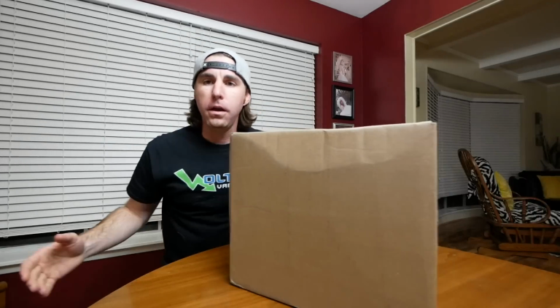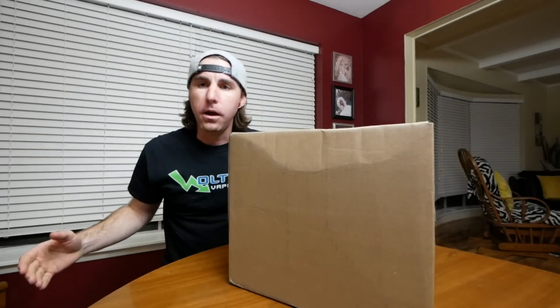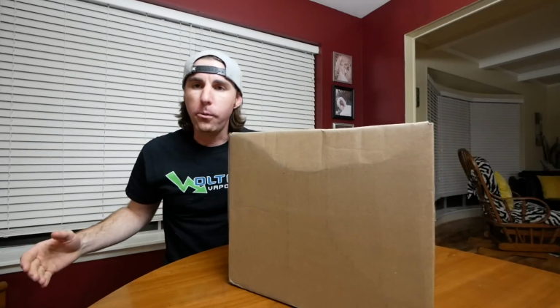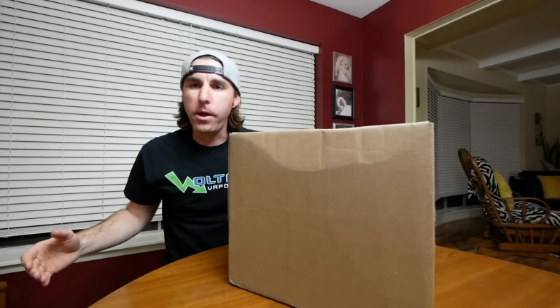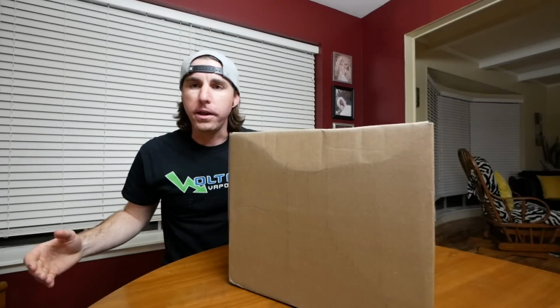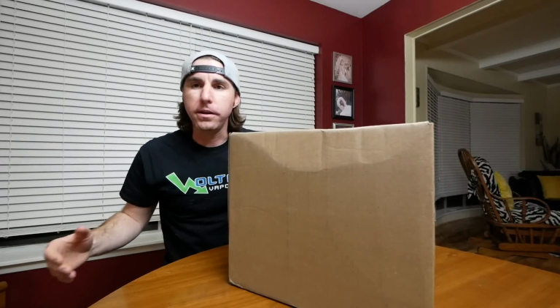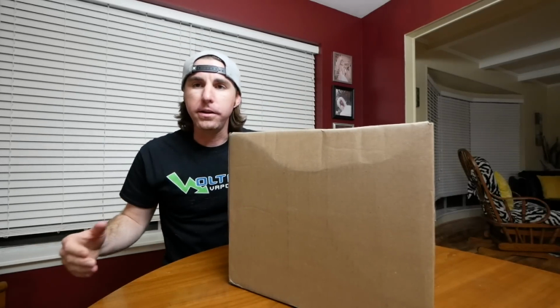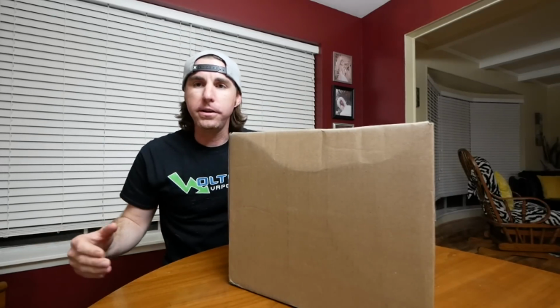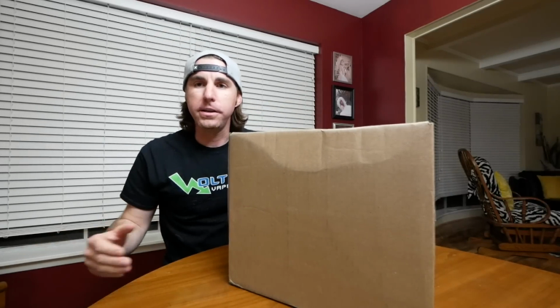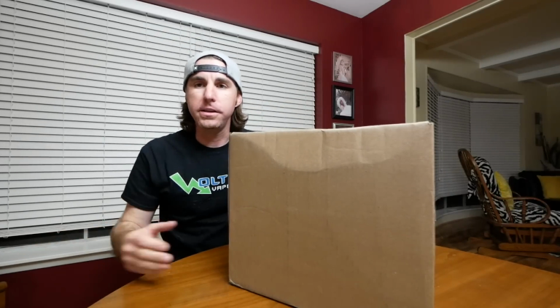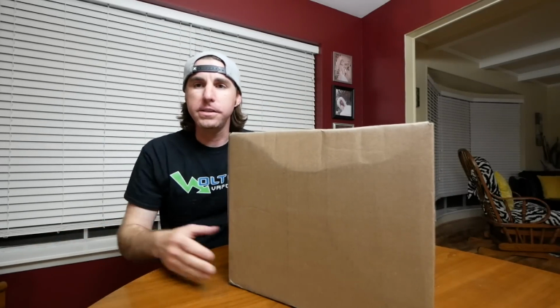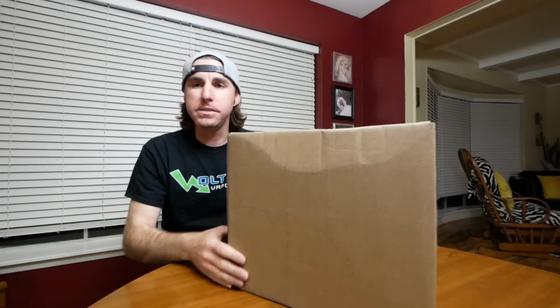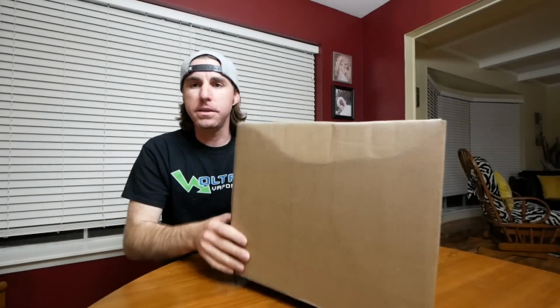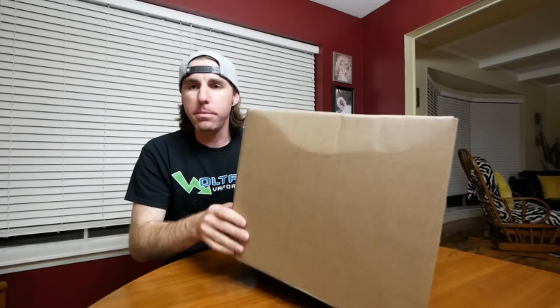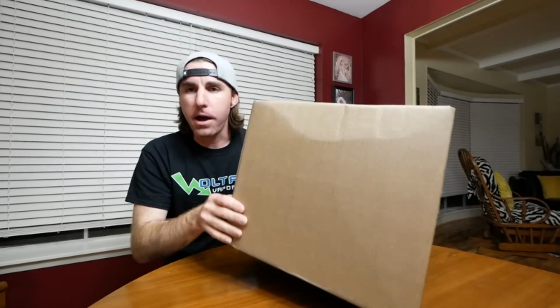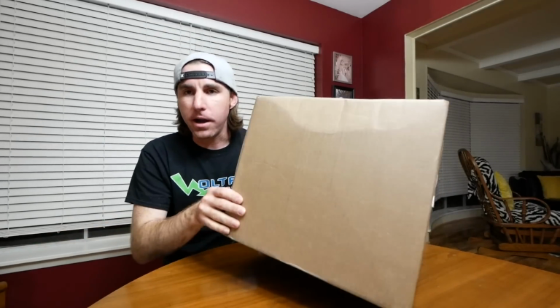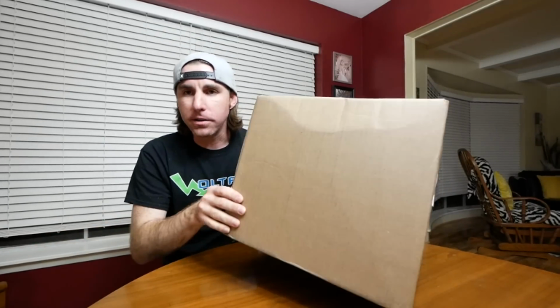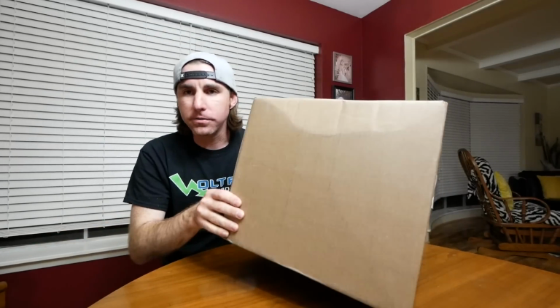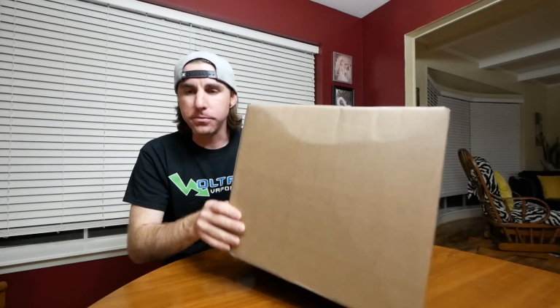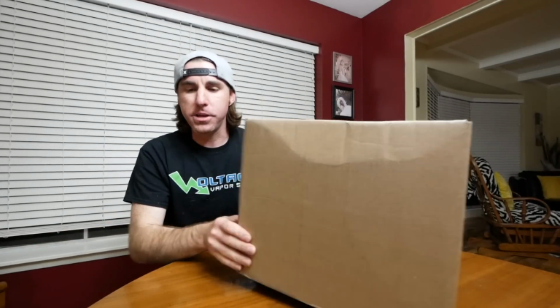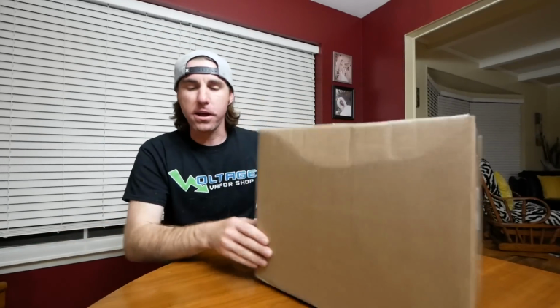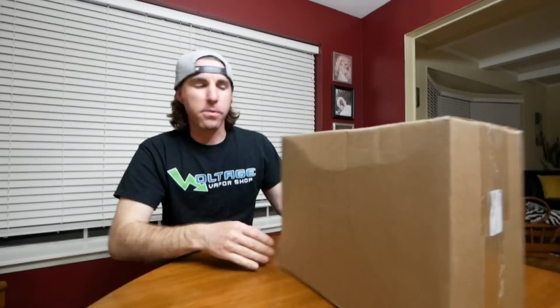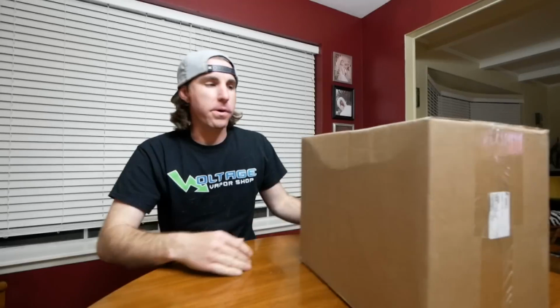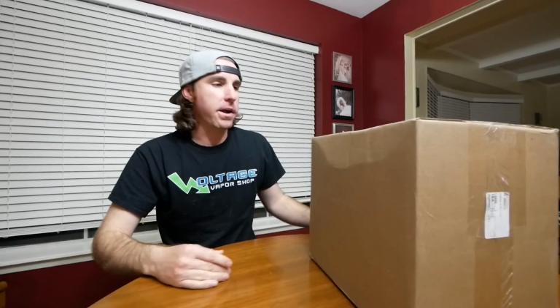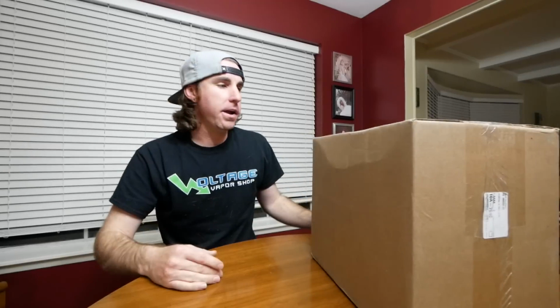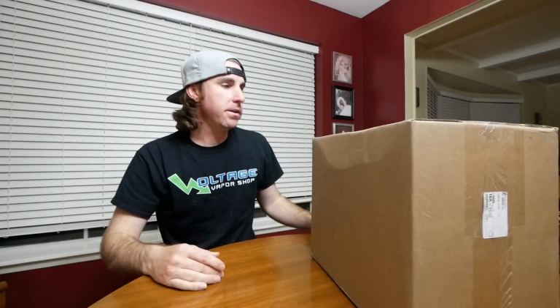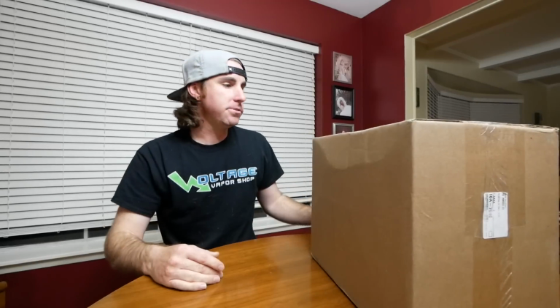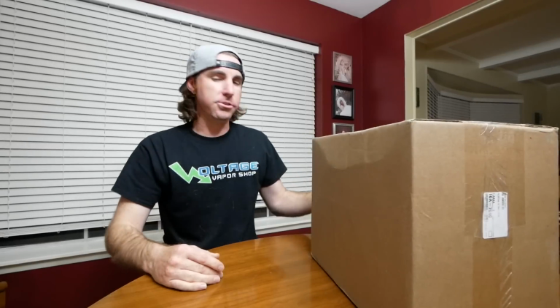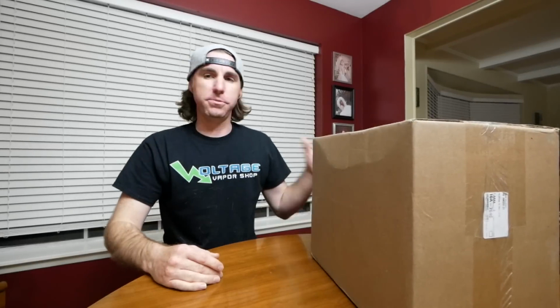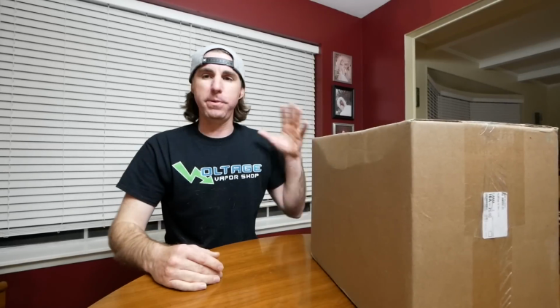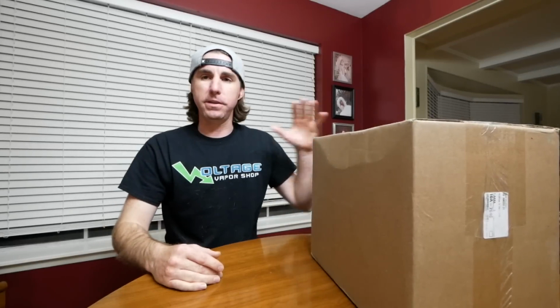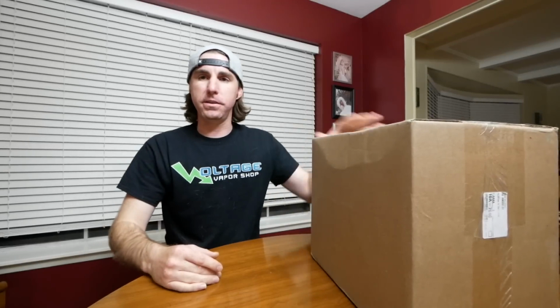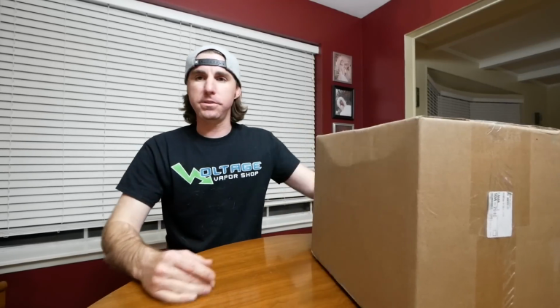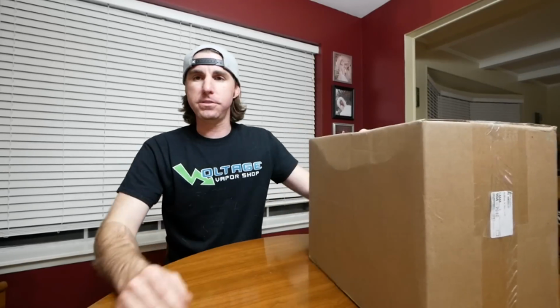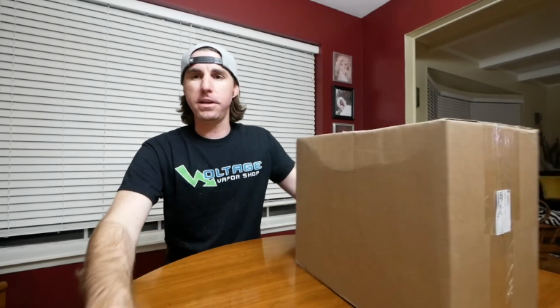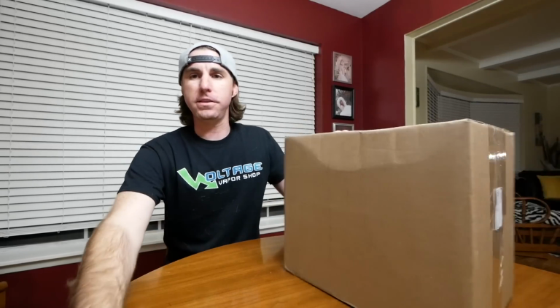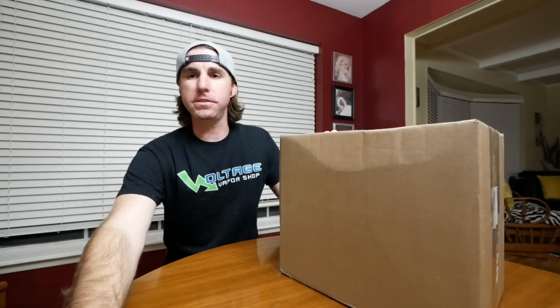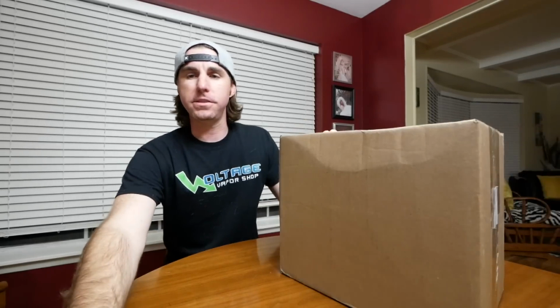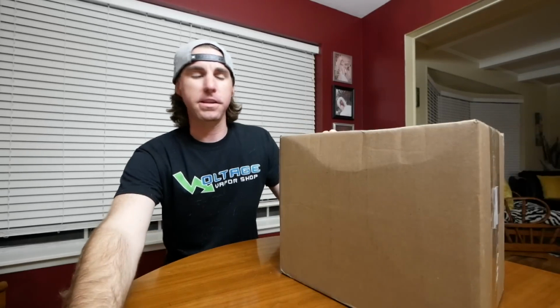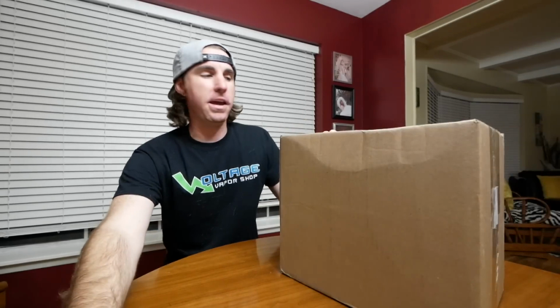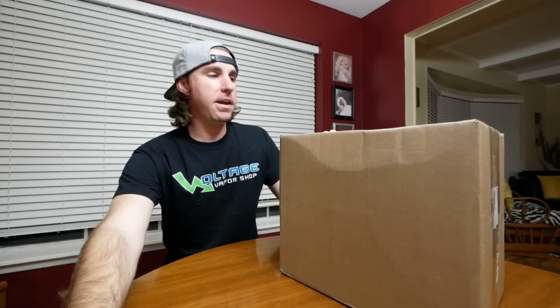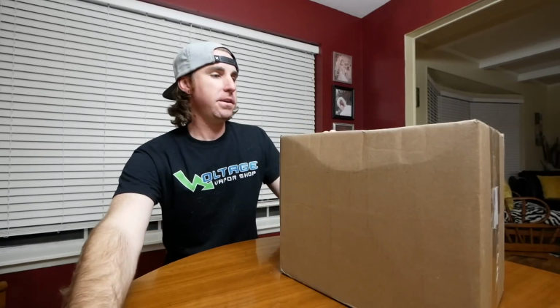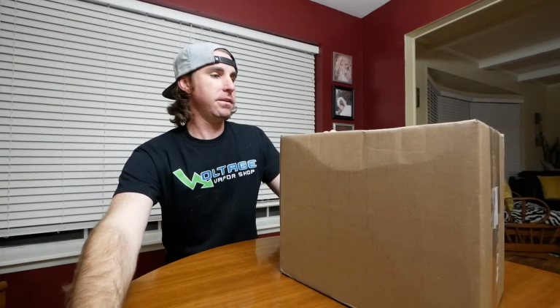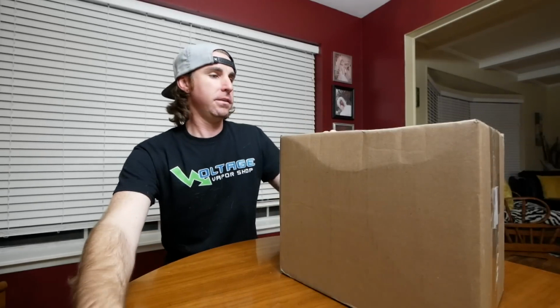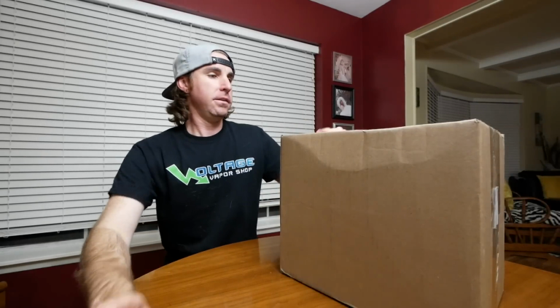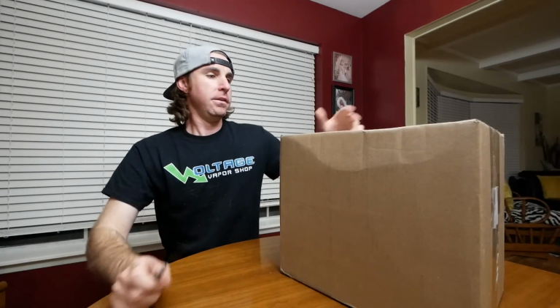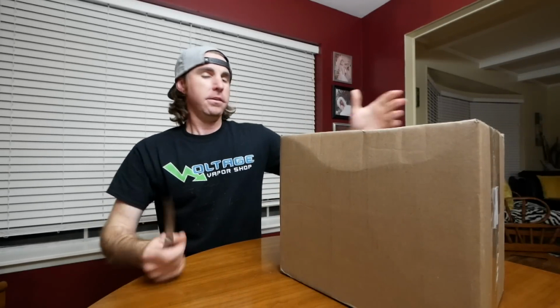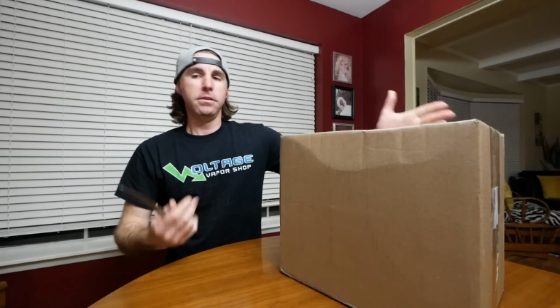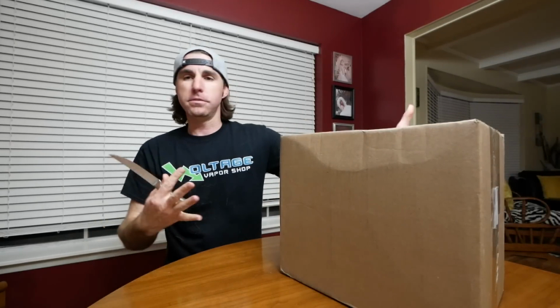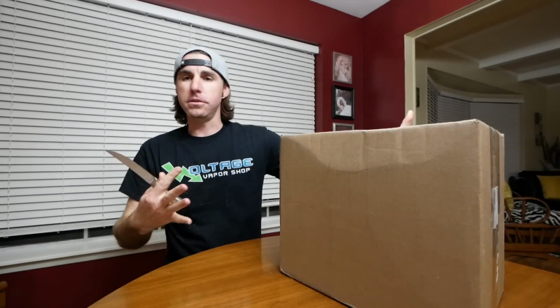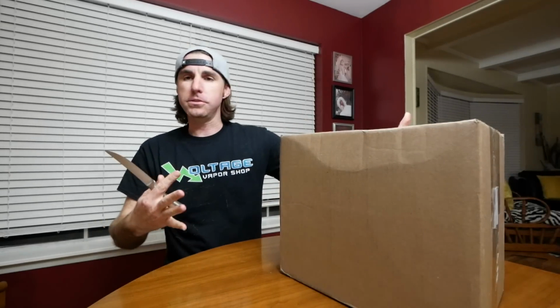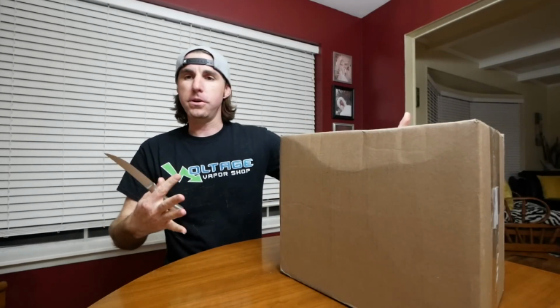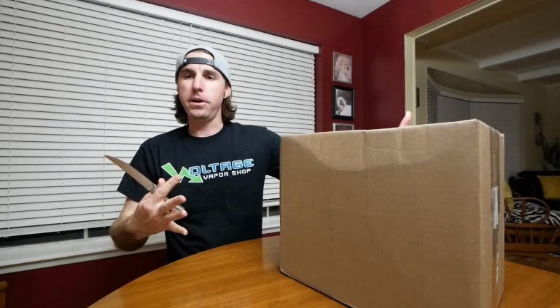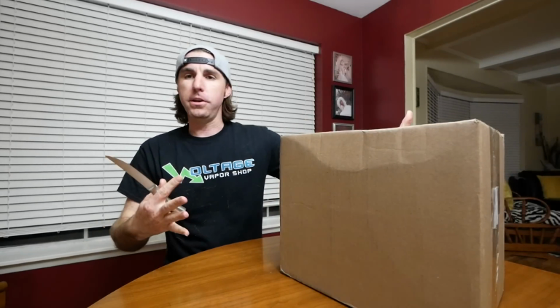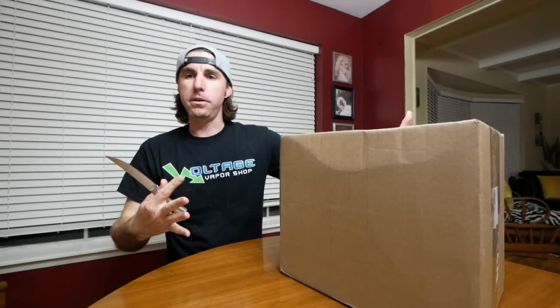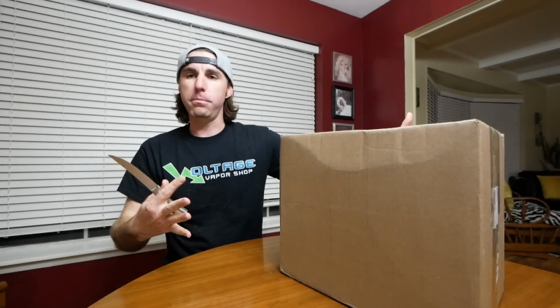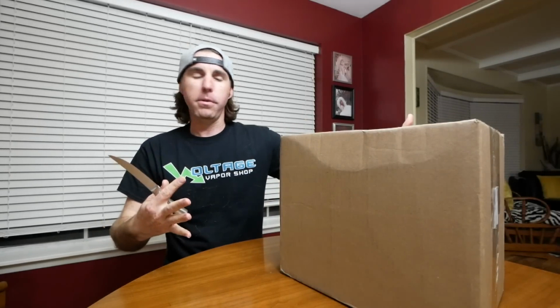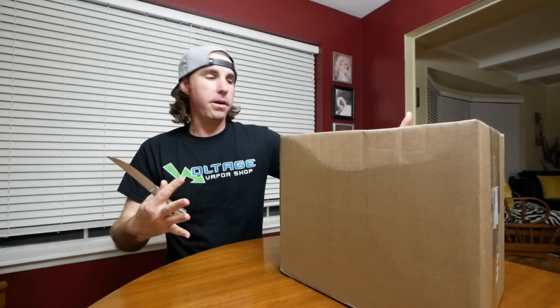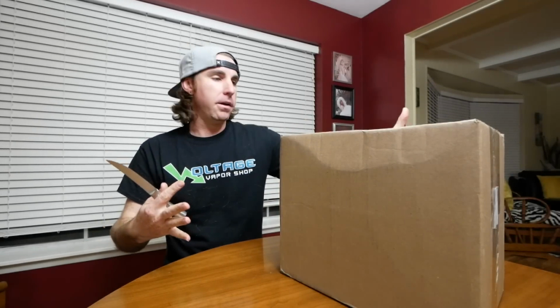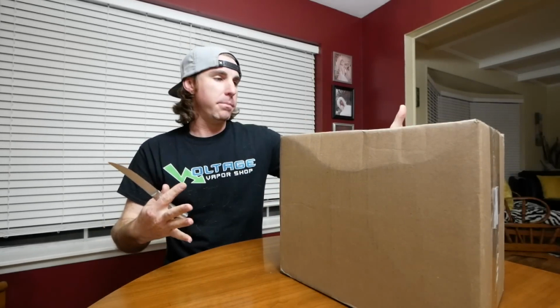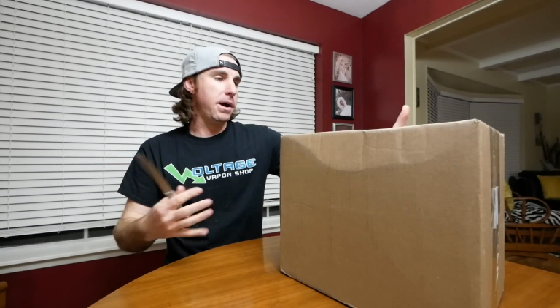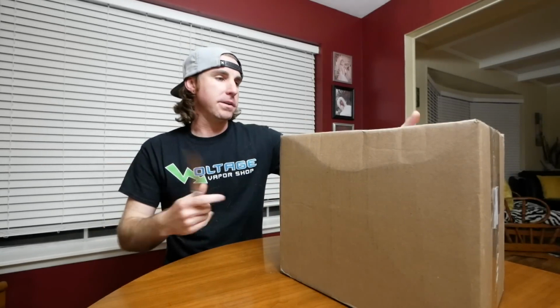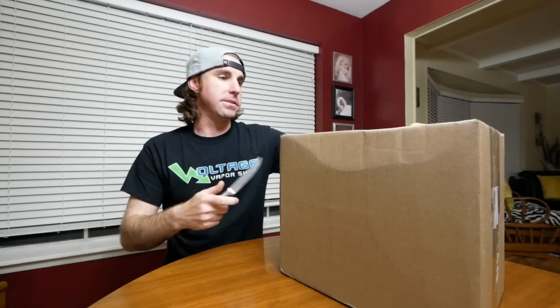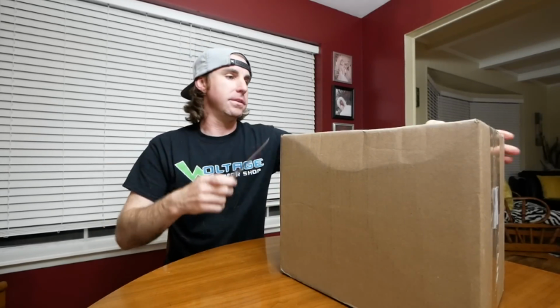Here is the box from Tackle Warehouse. Just got this today. So let's go ahead and unbox it.